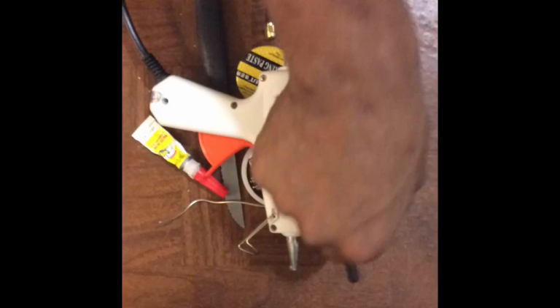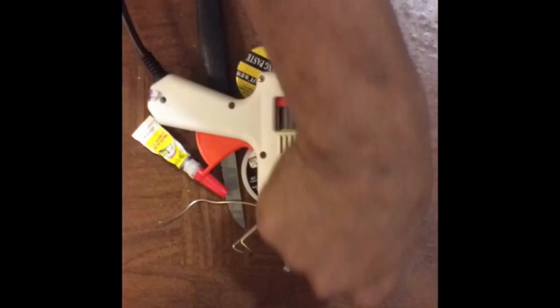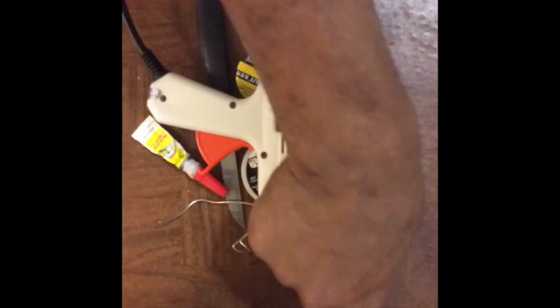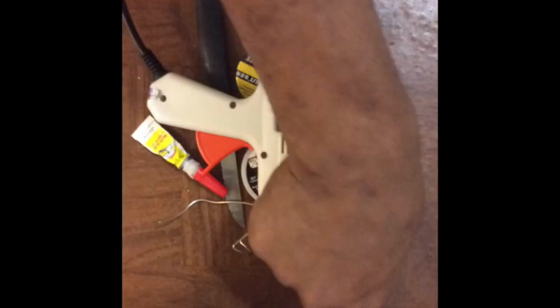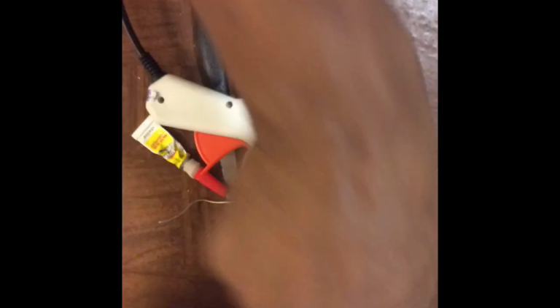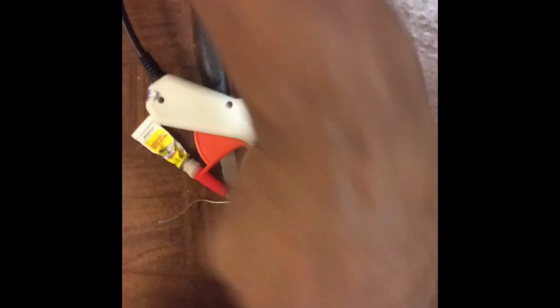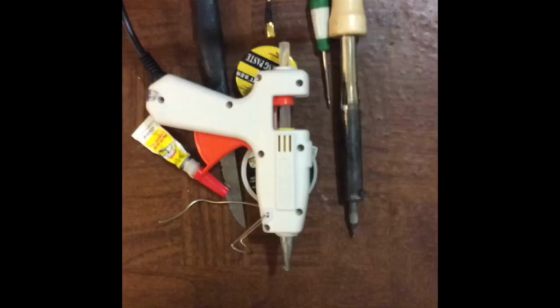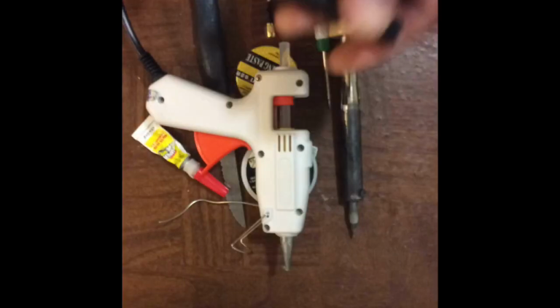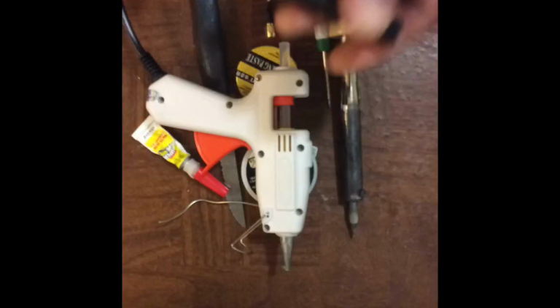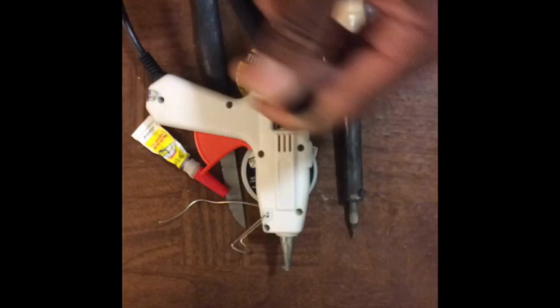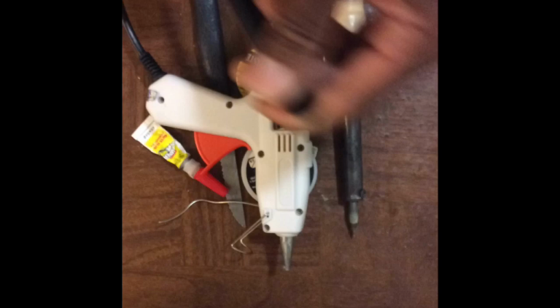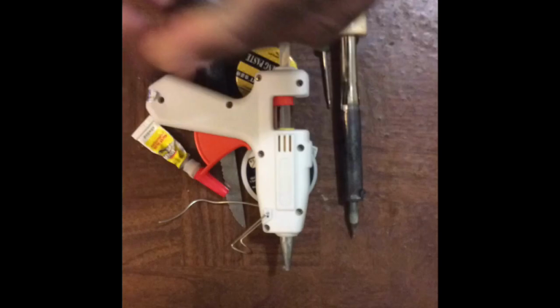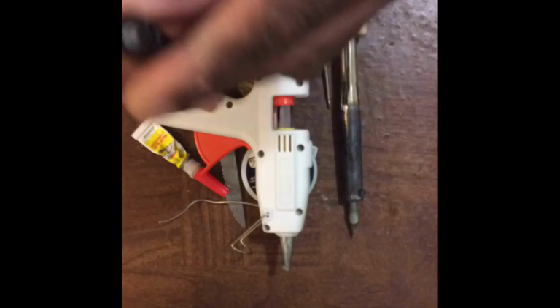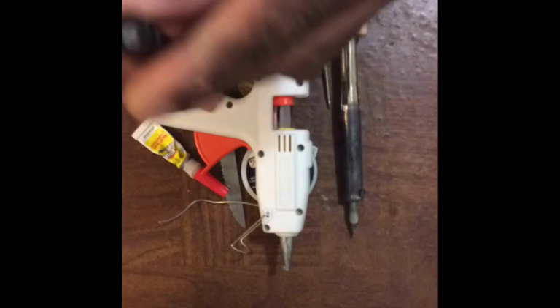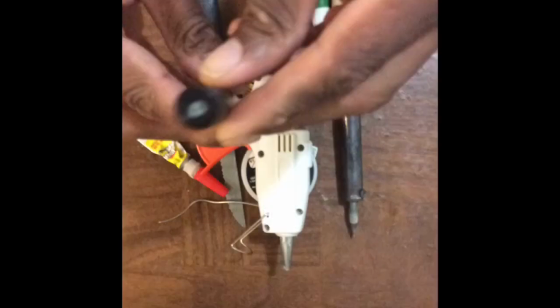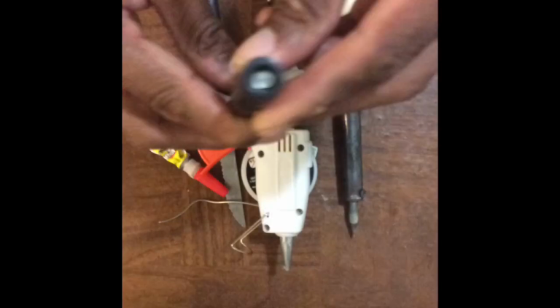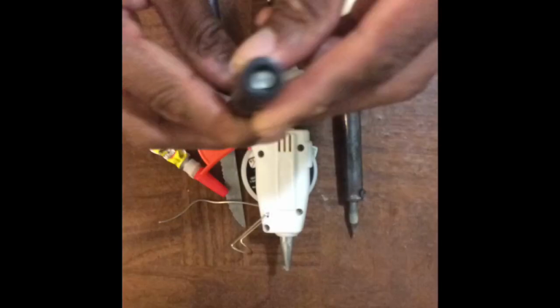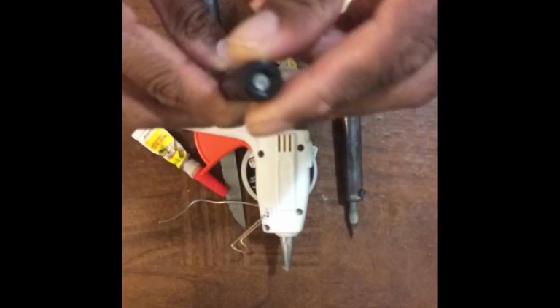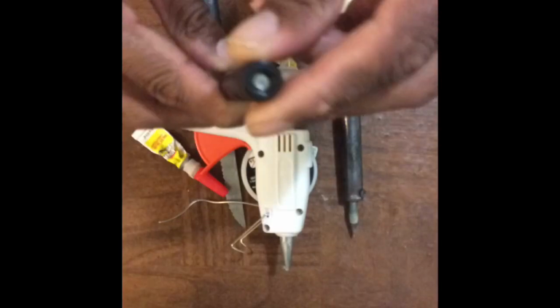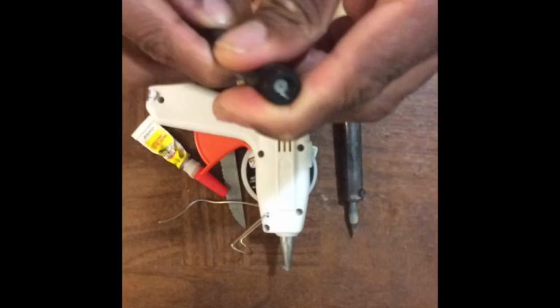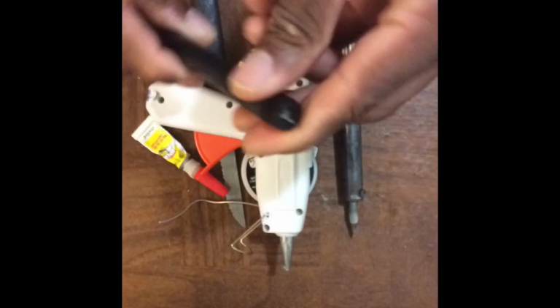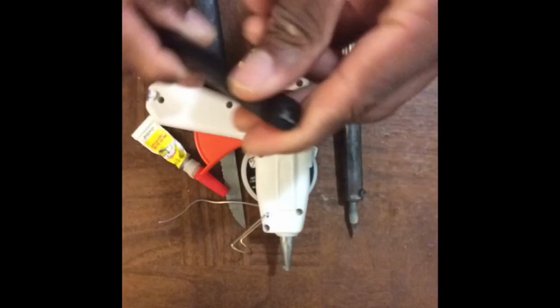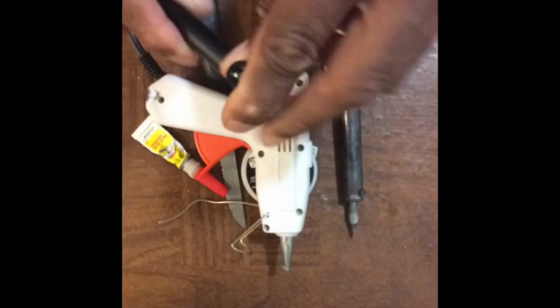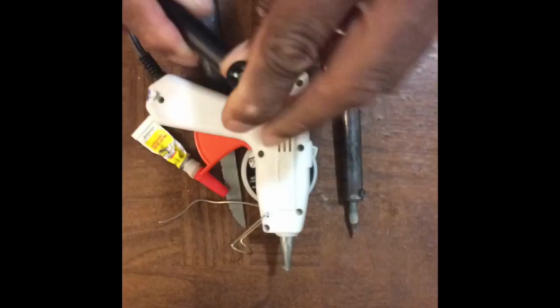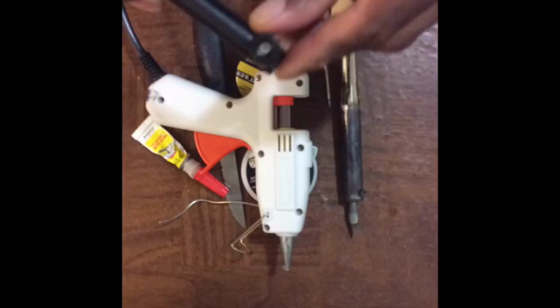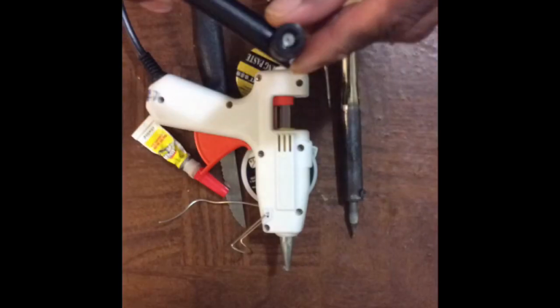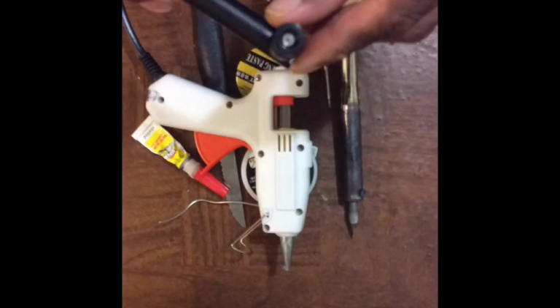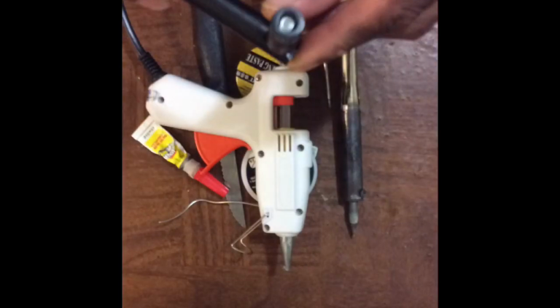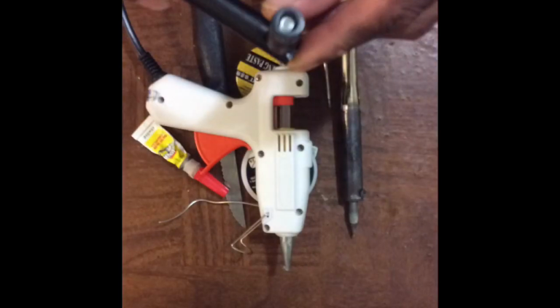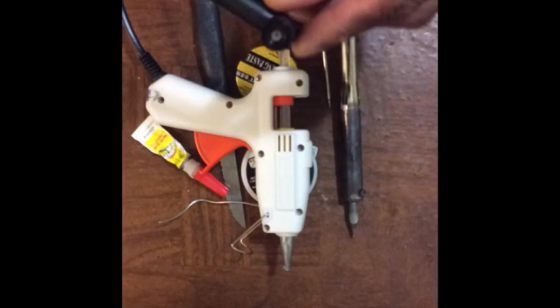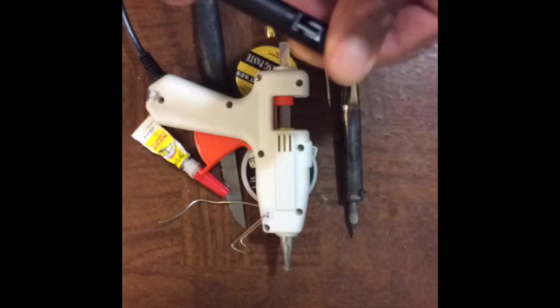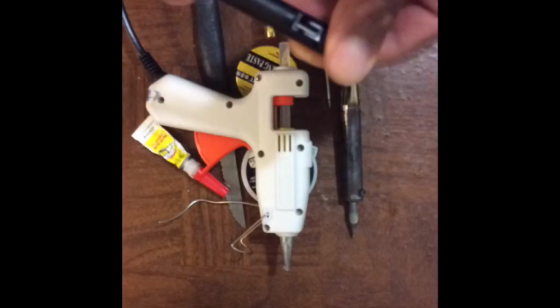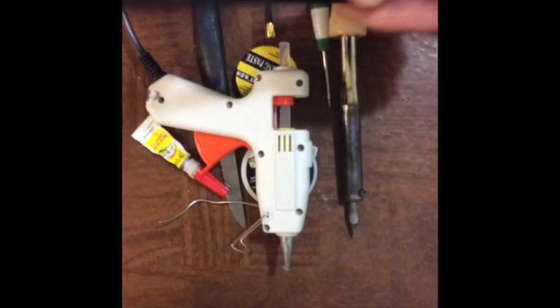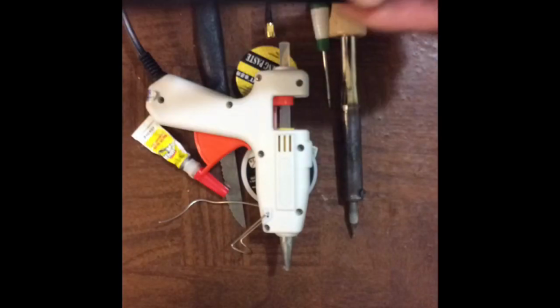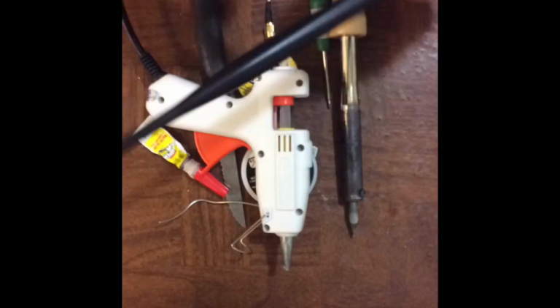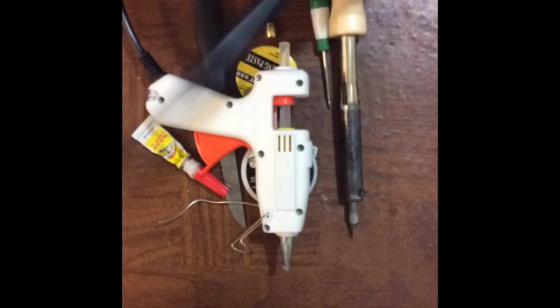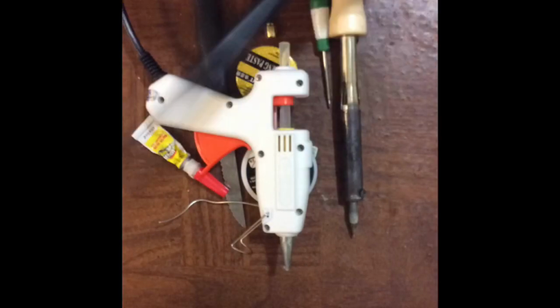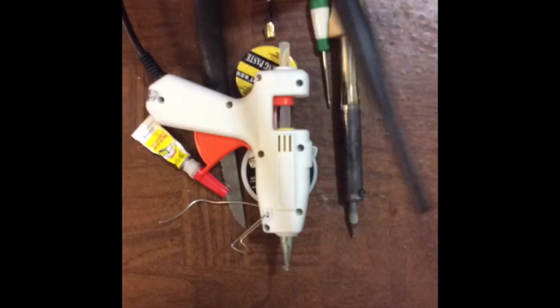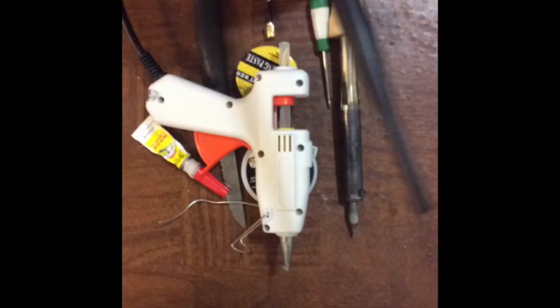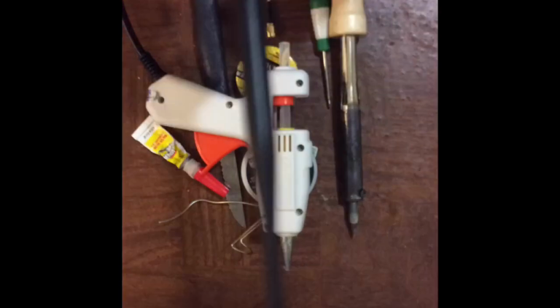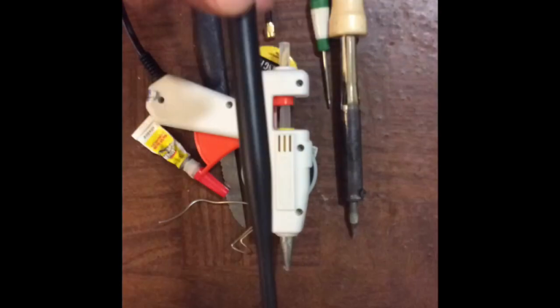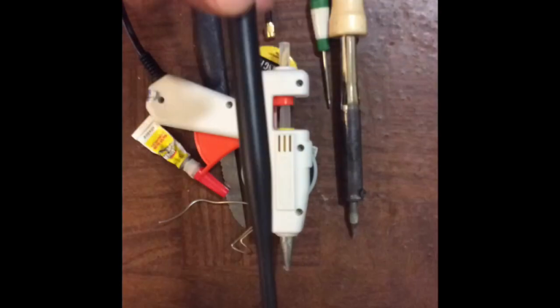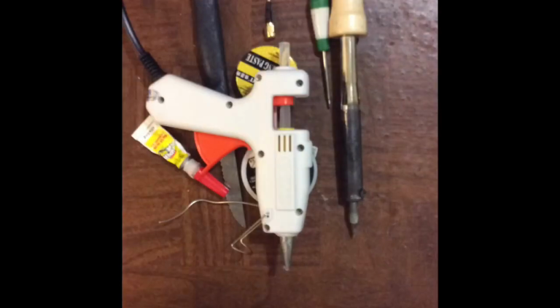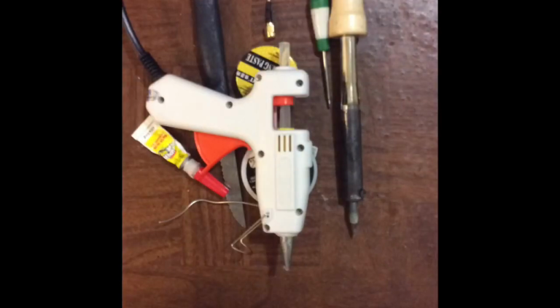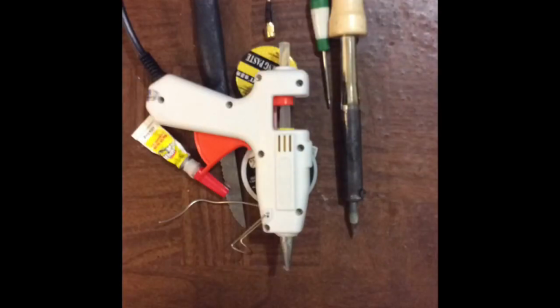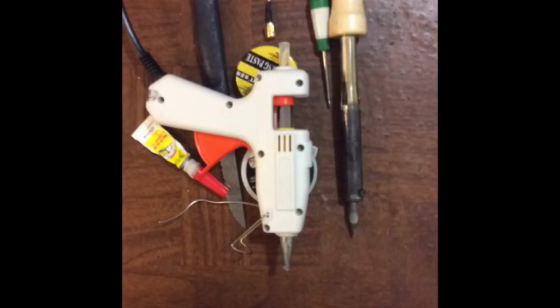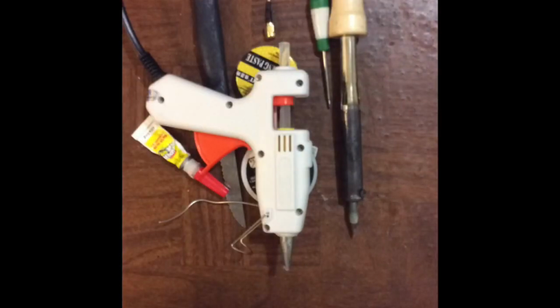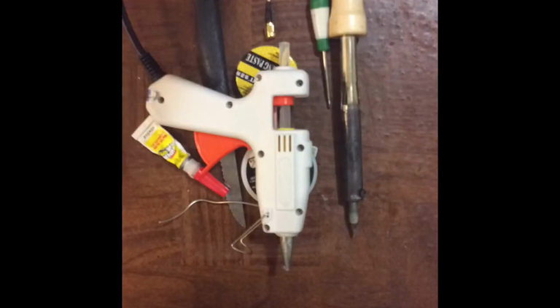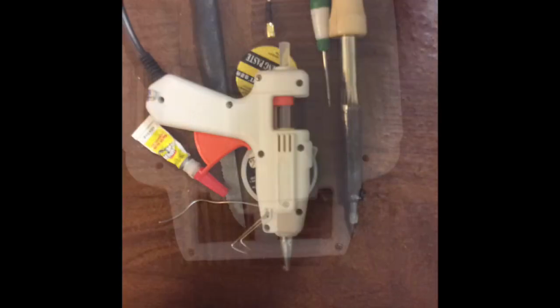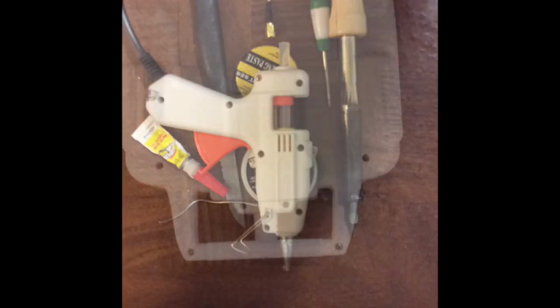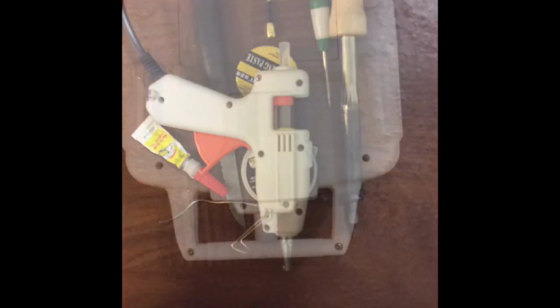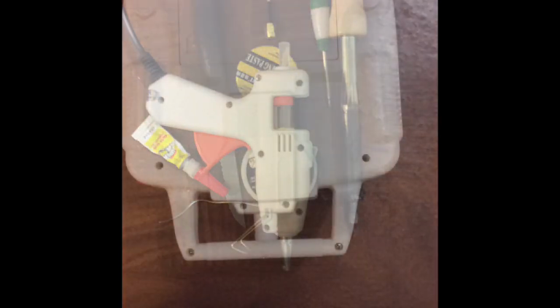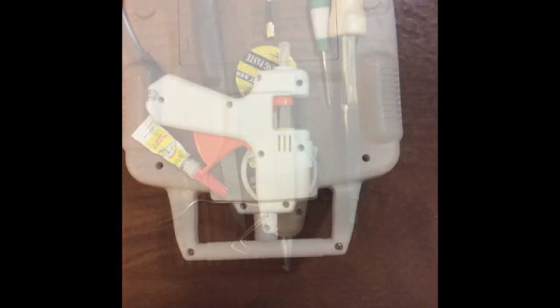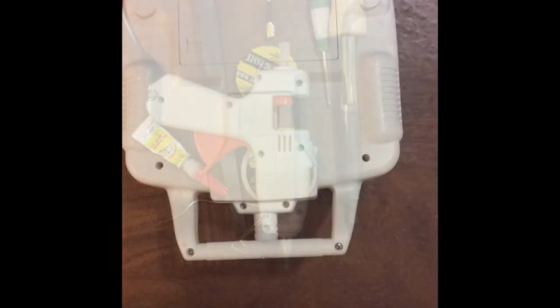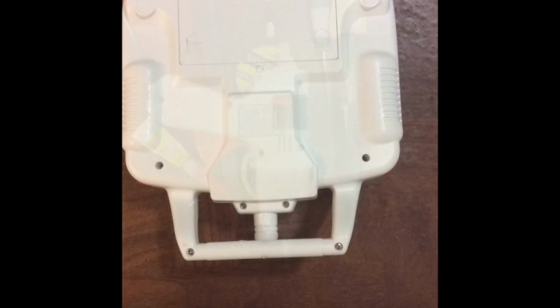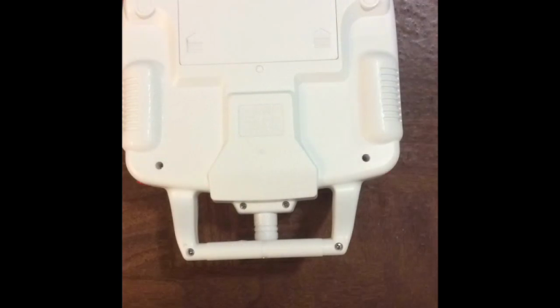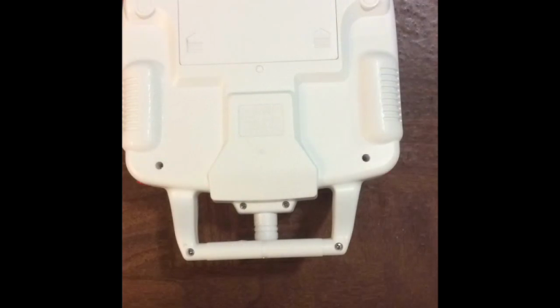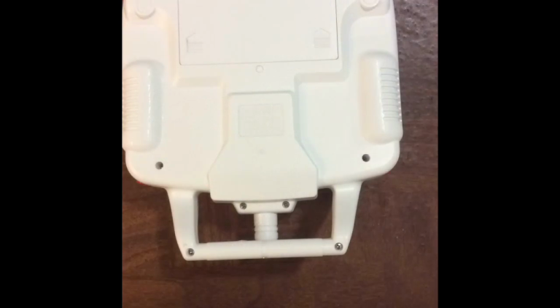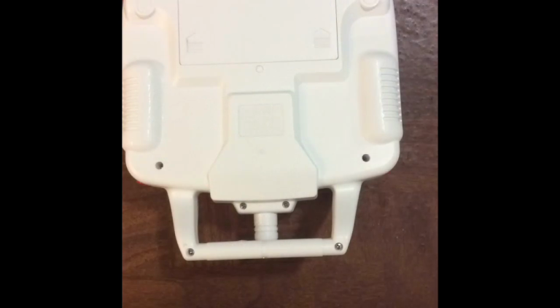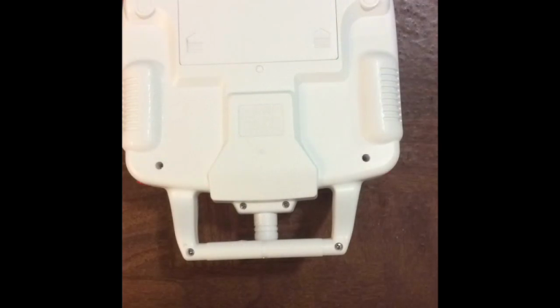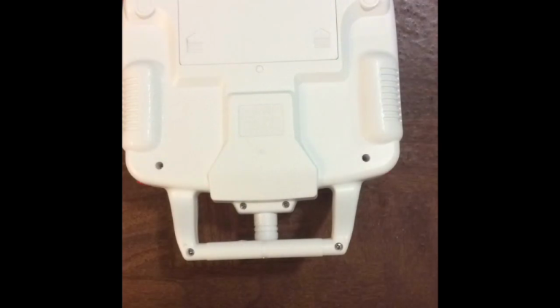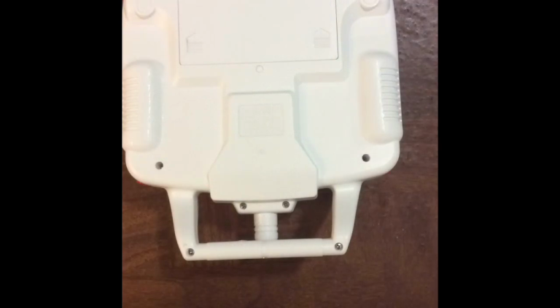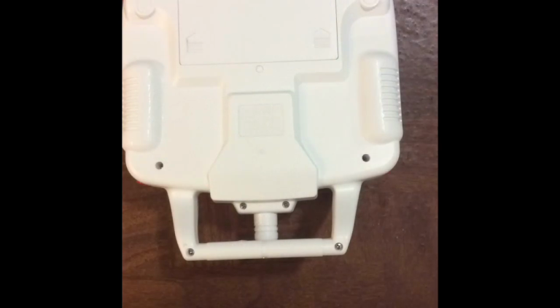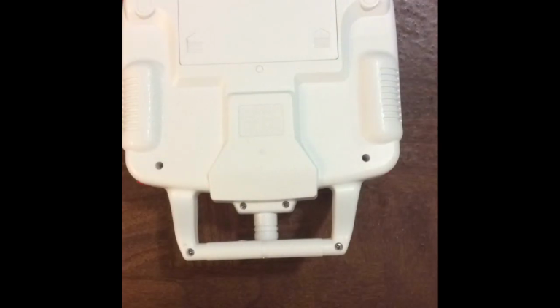Make sure the antenna is a female connector. And of course, the transmitter itself.